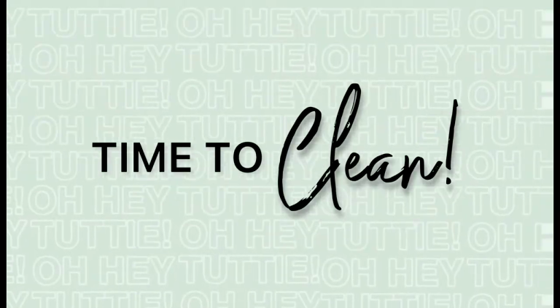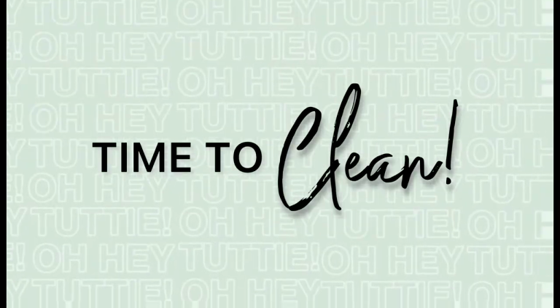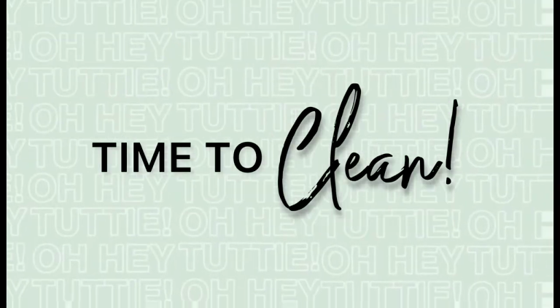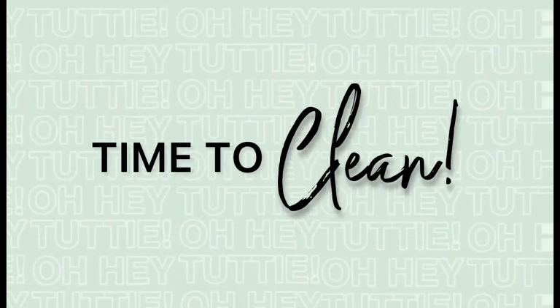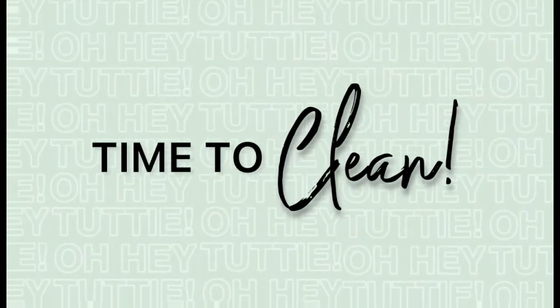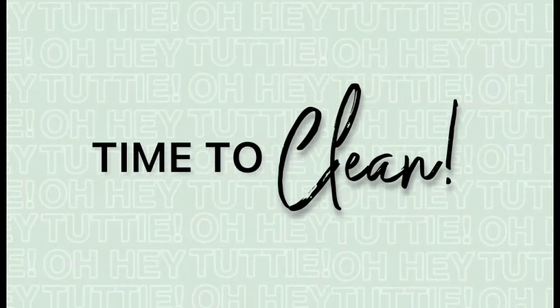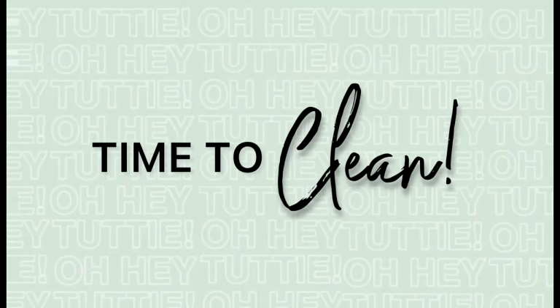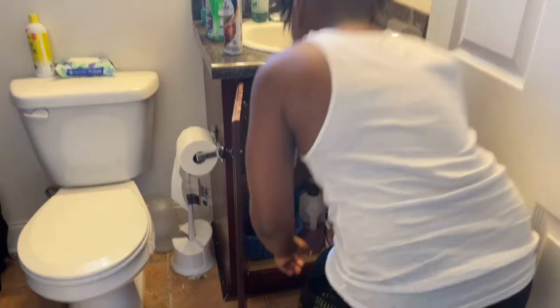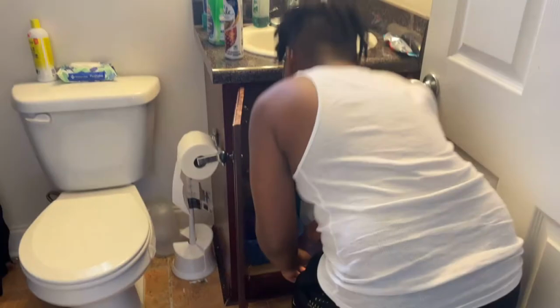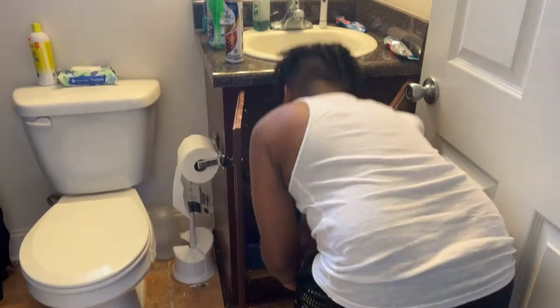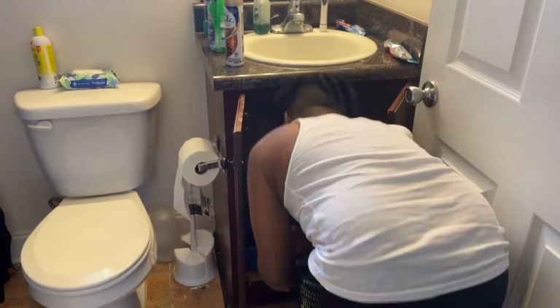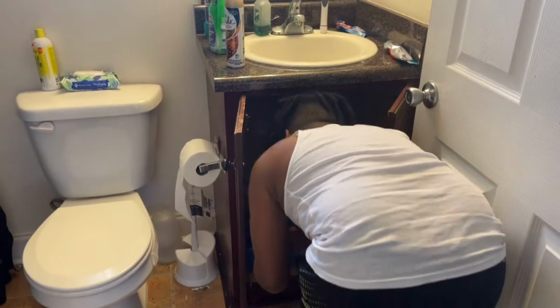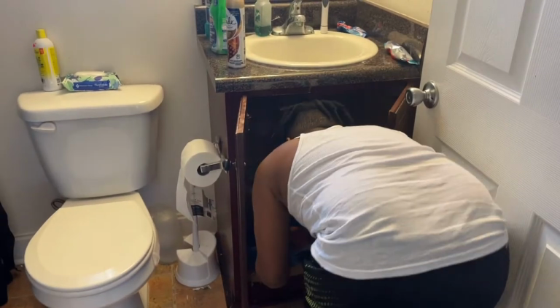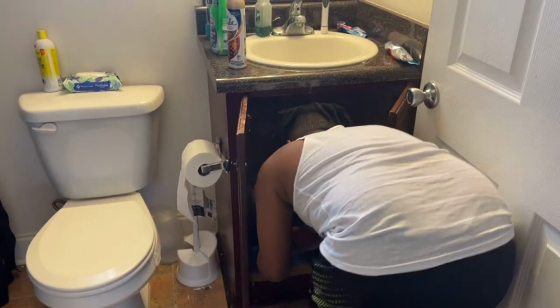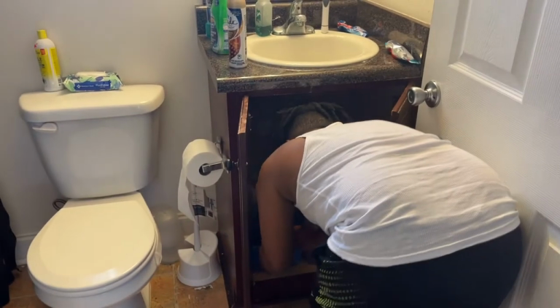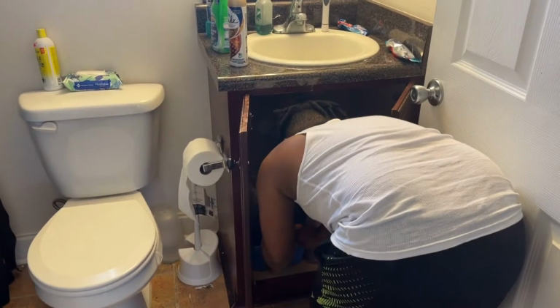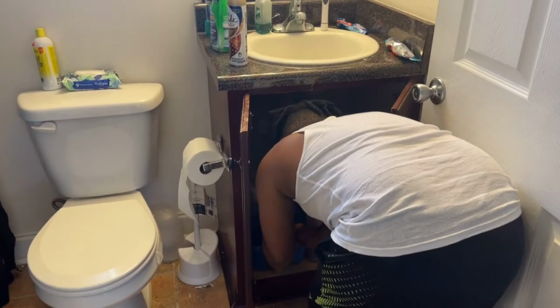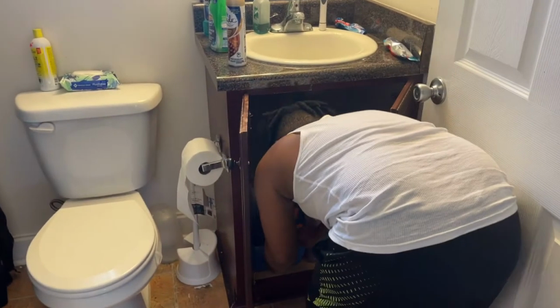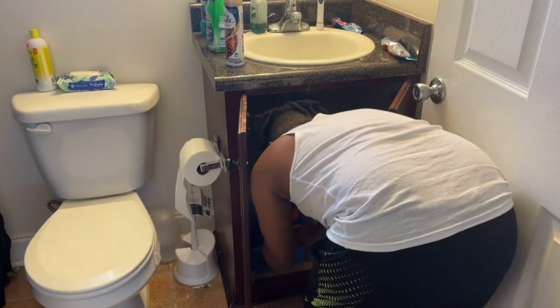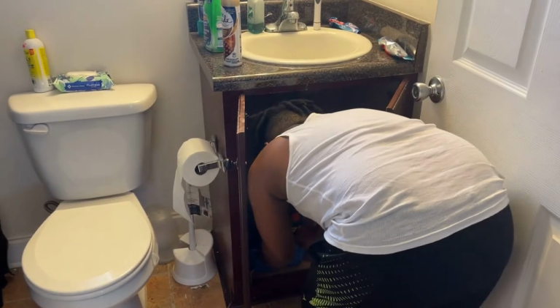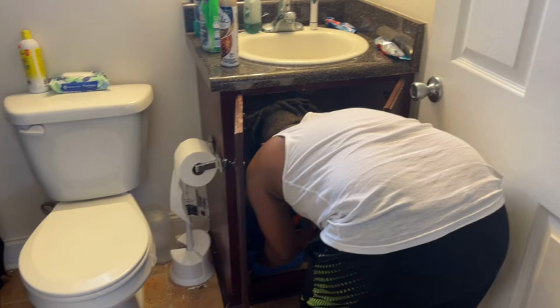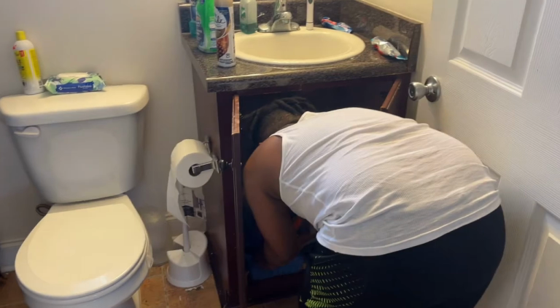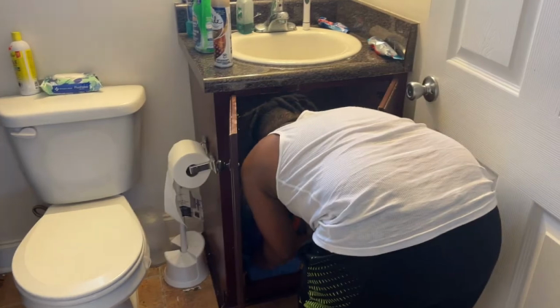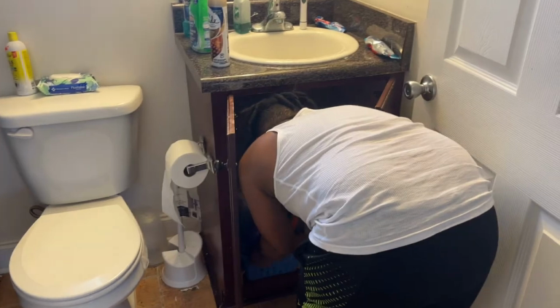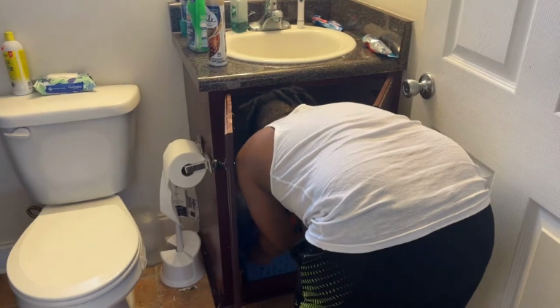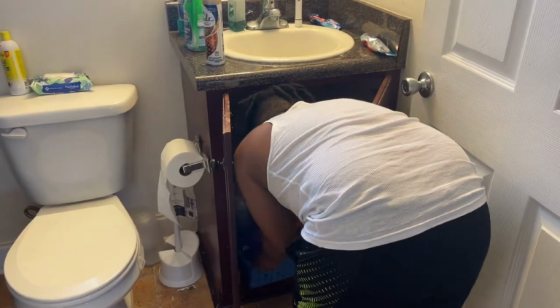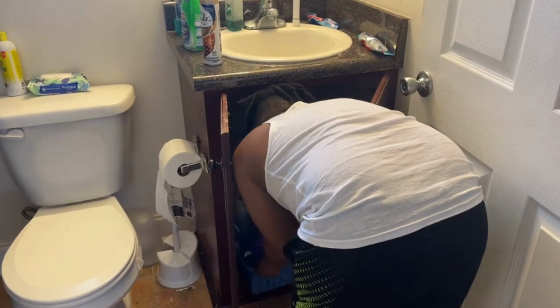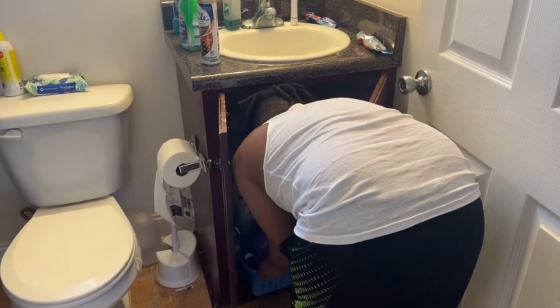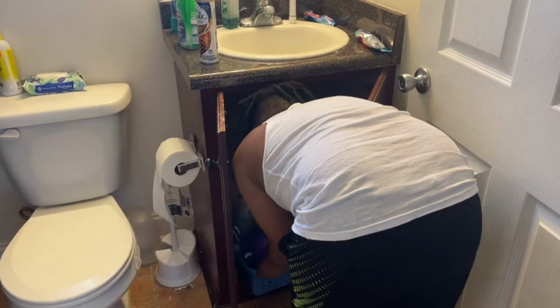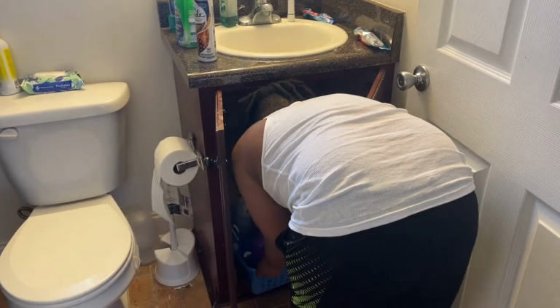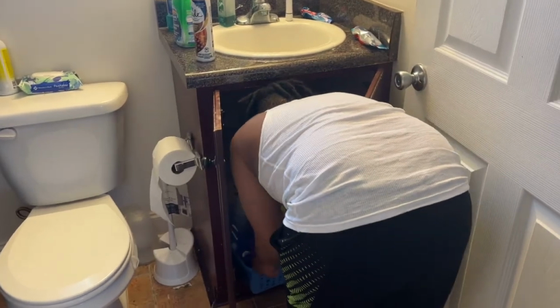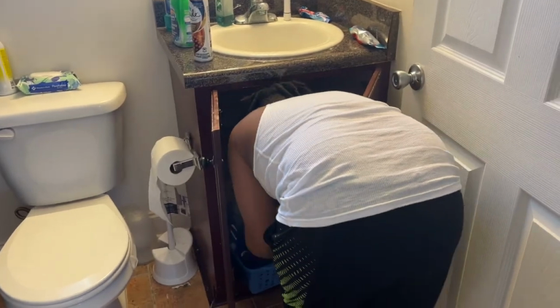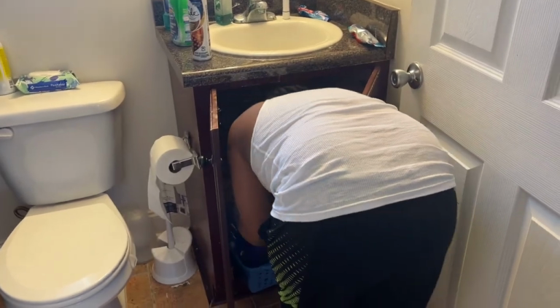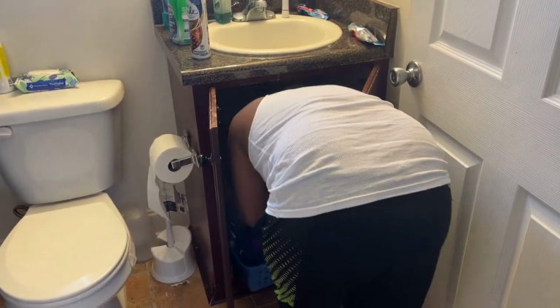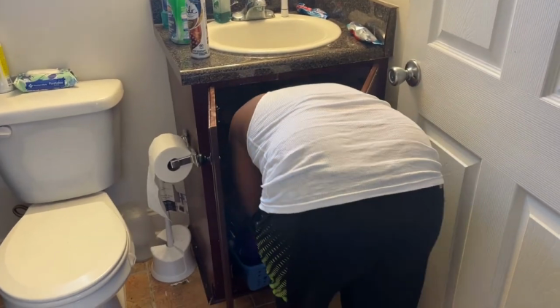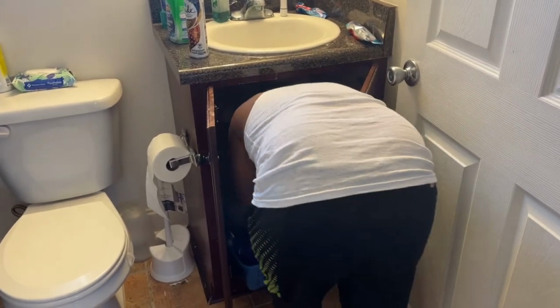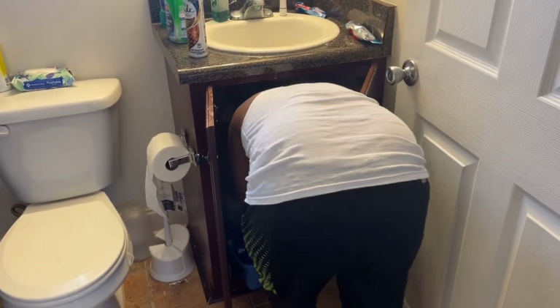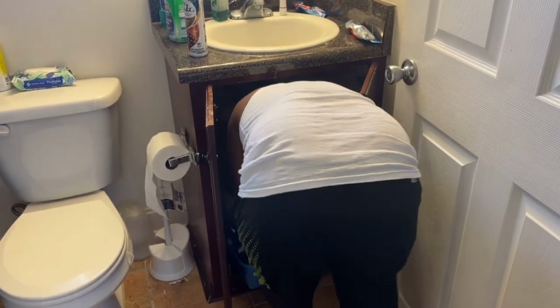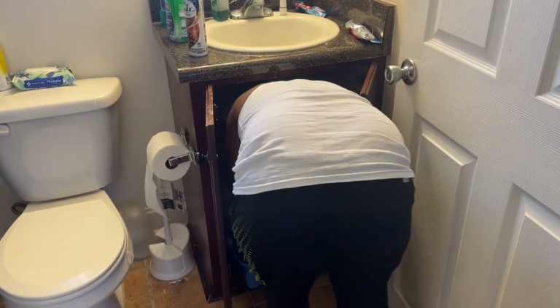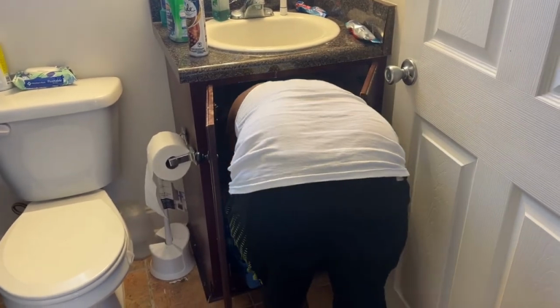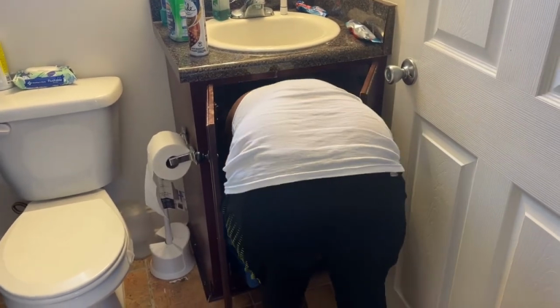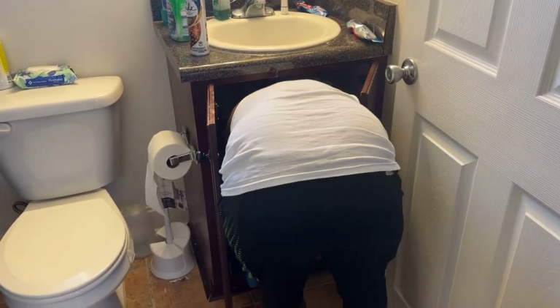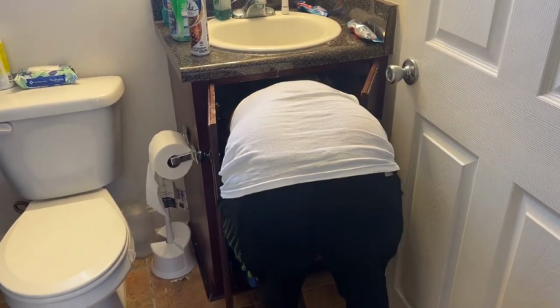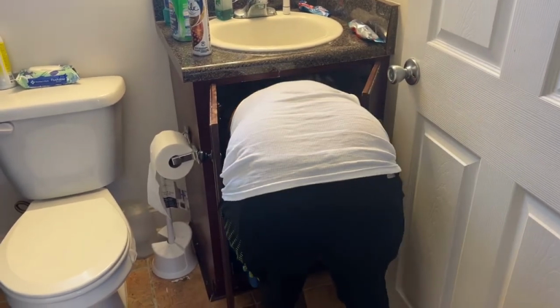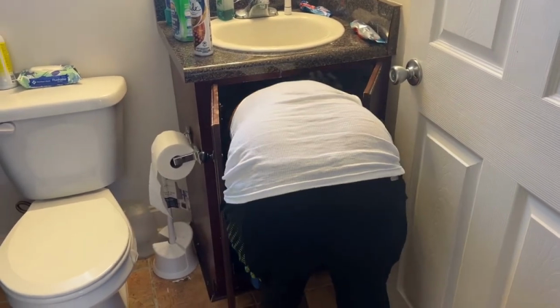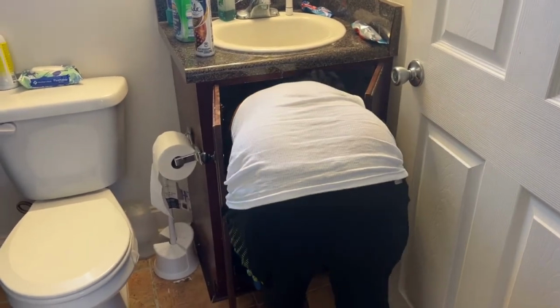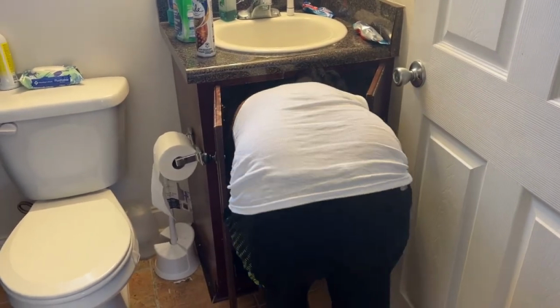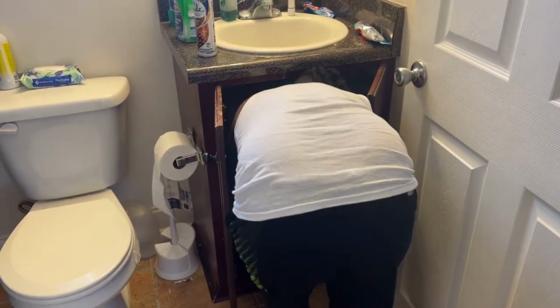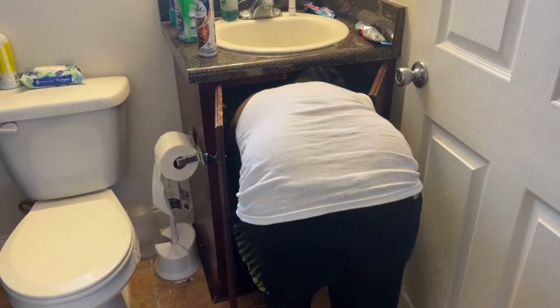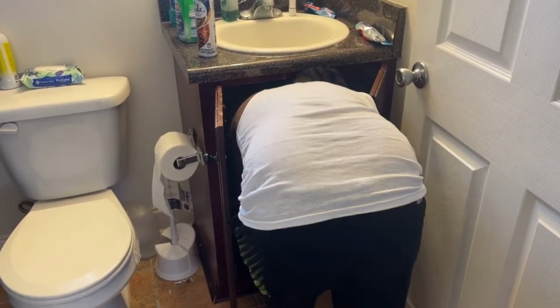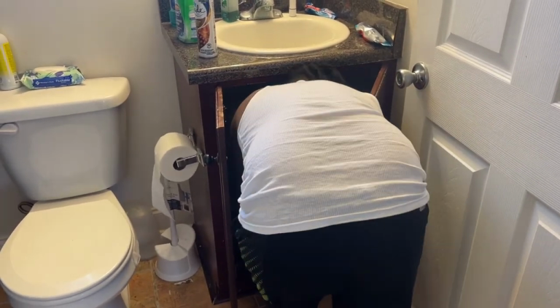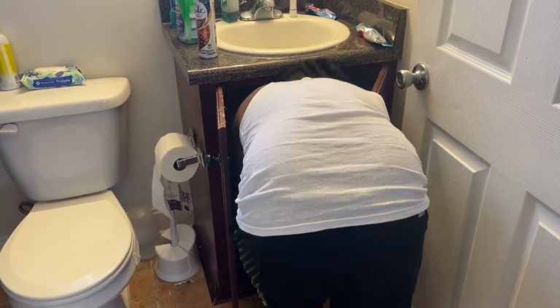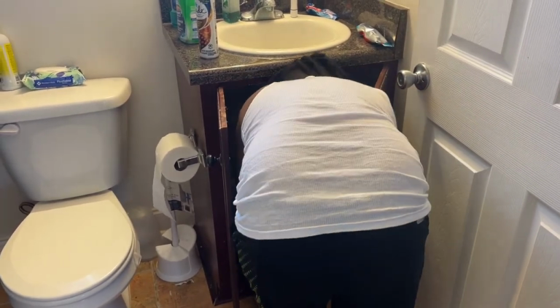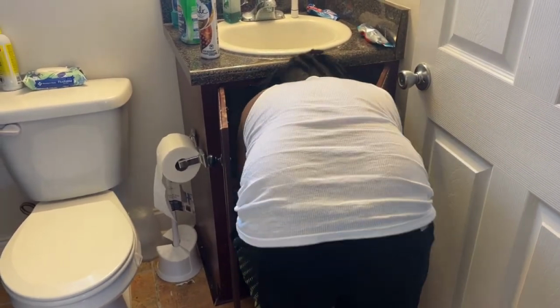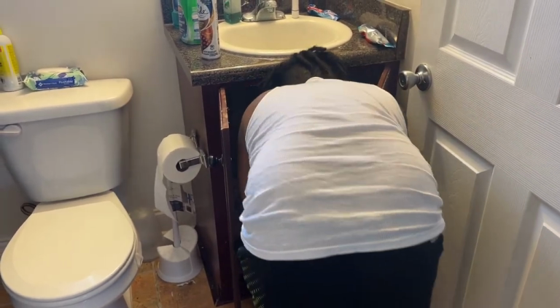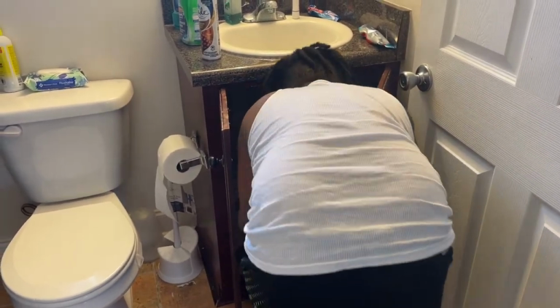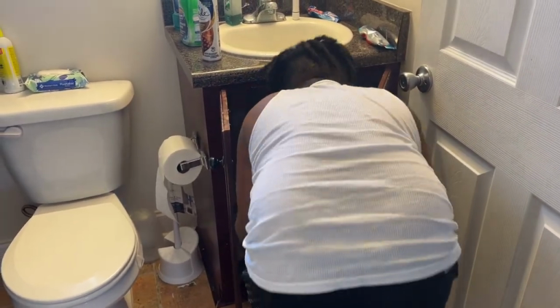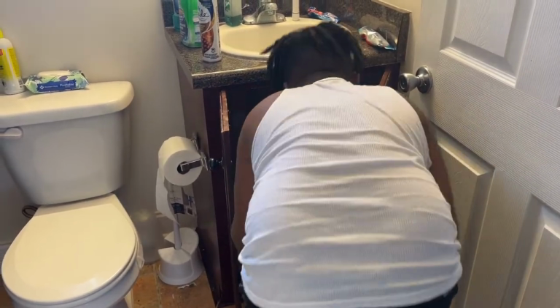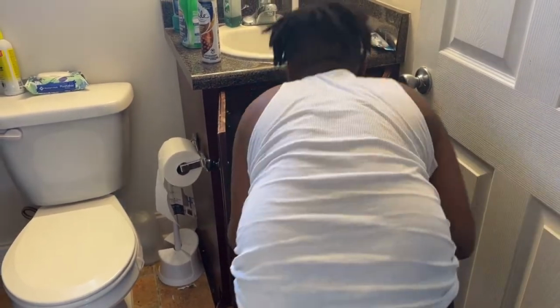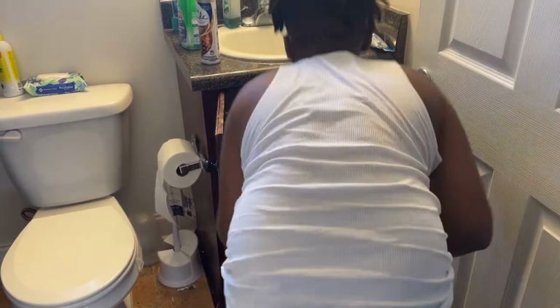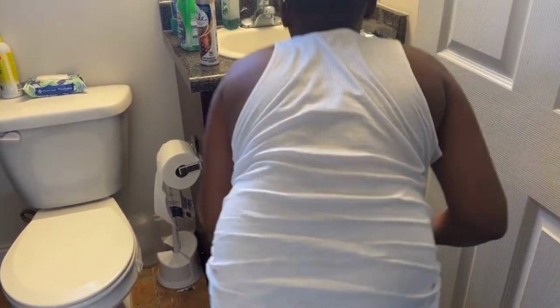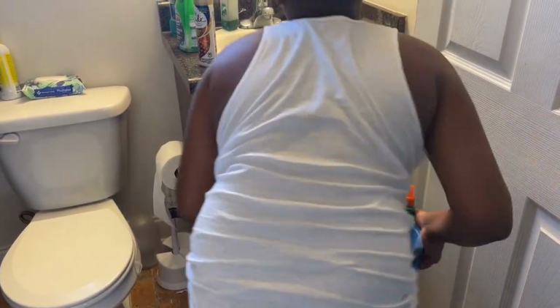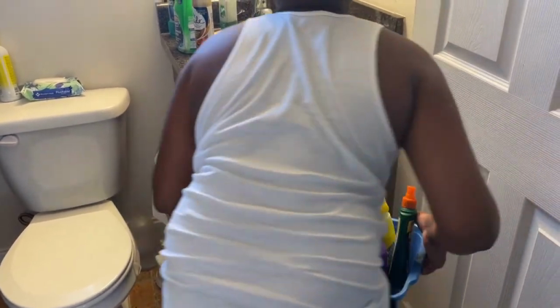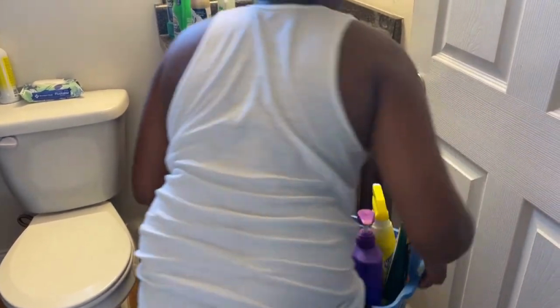First things first — I got DJ to empty out everything from underneath the cabinet so we can clean it and organize it.